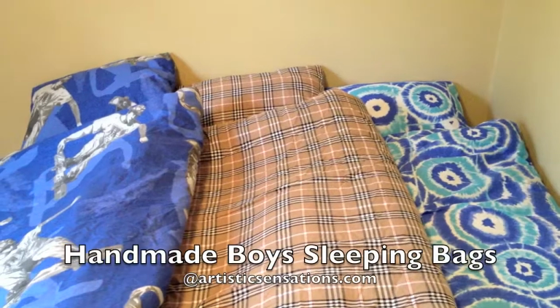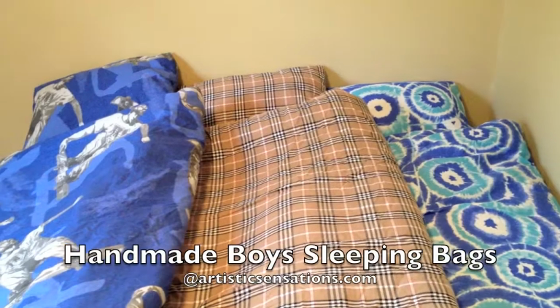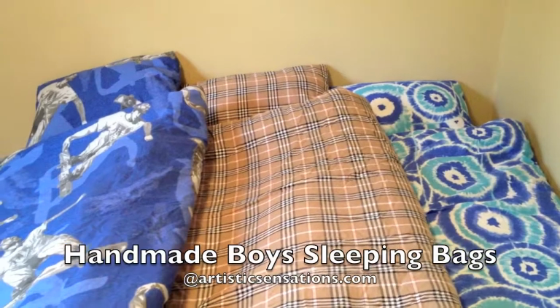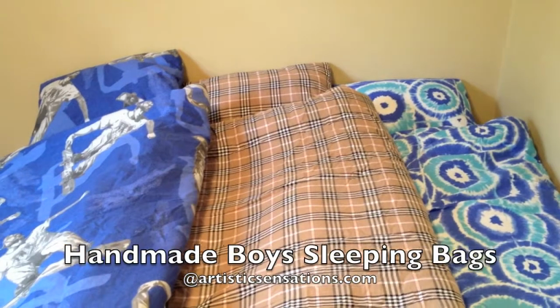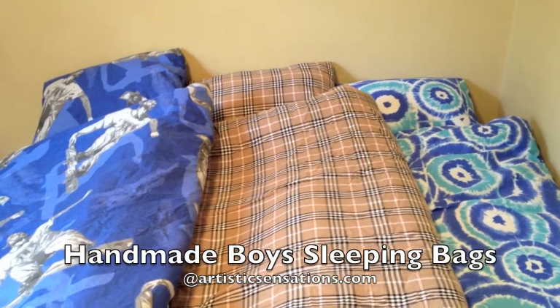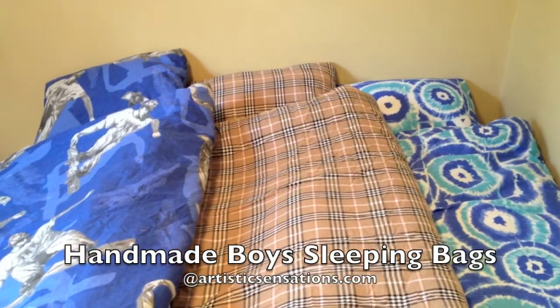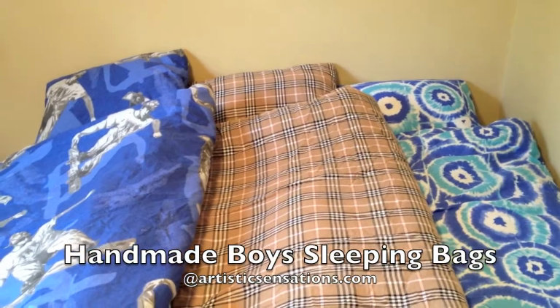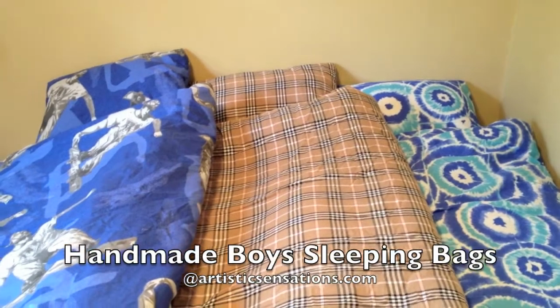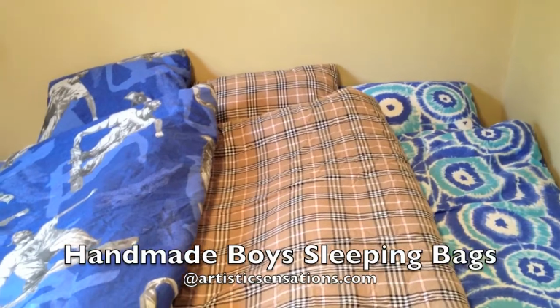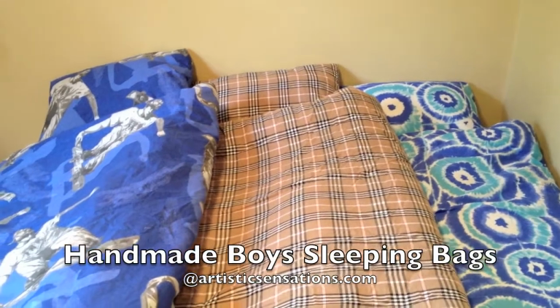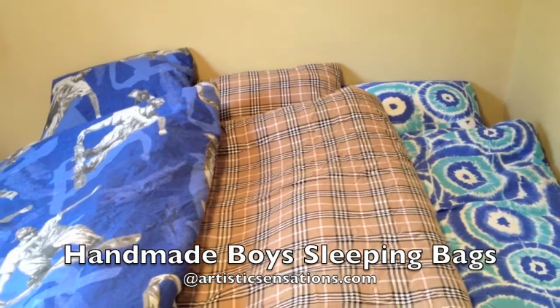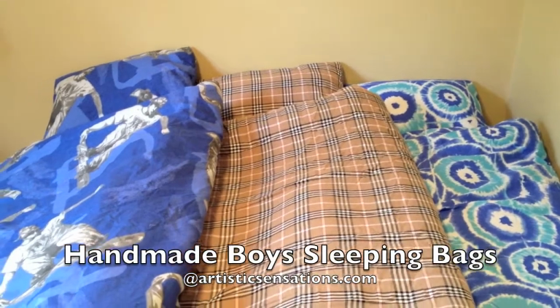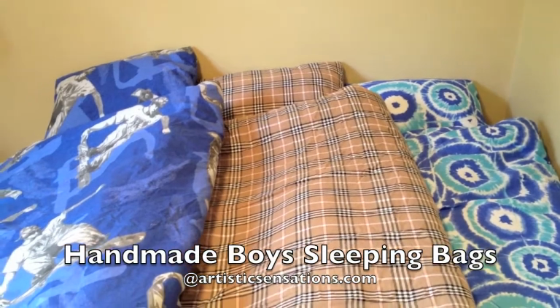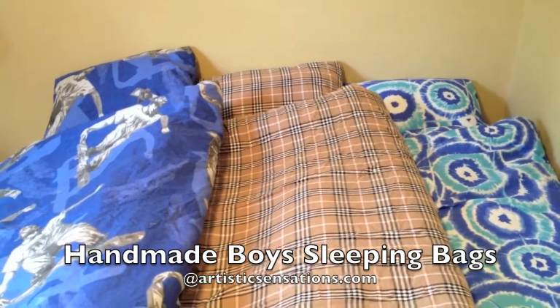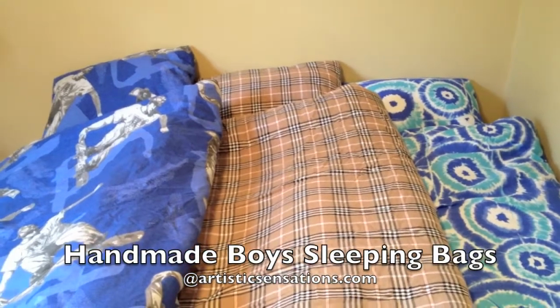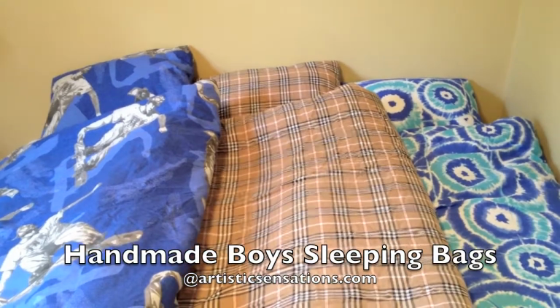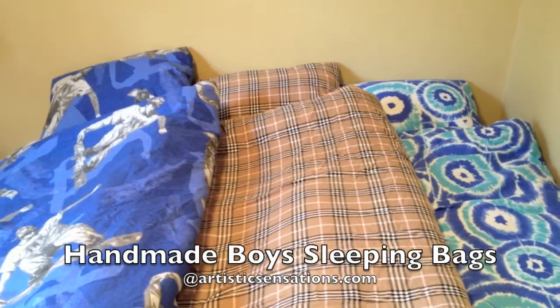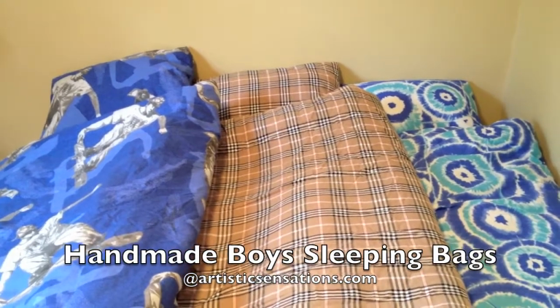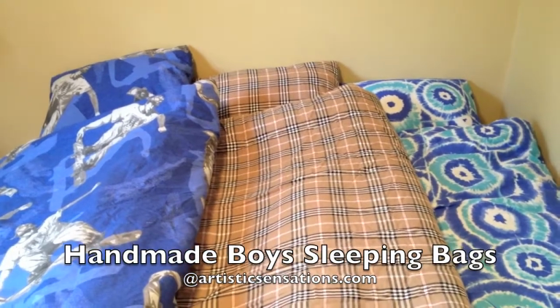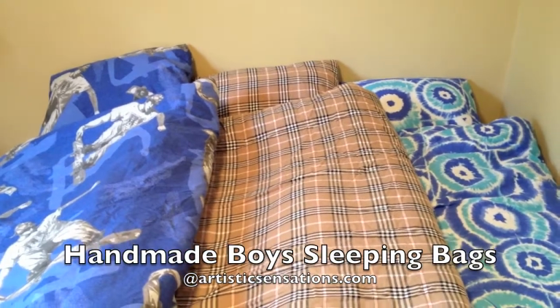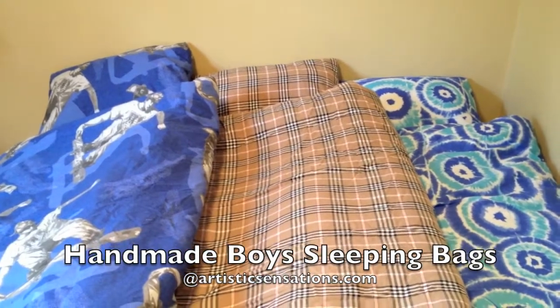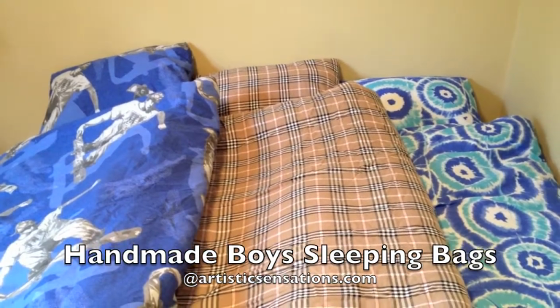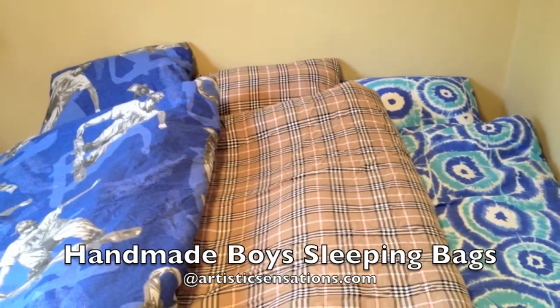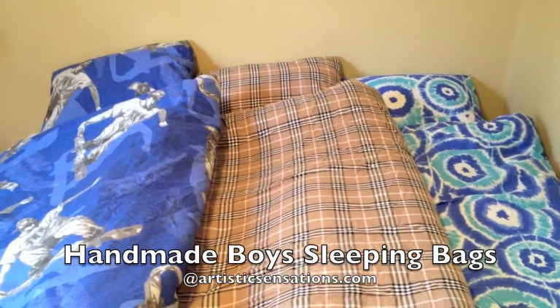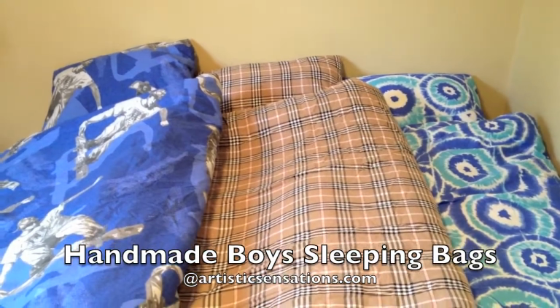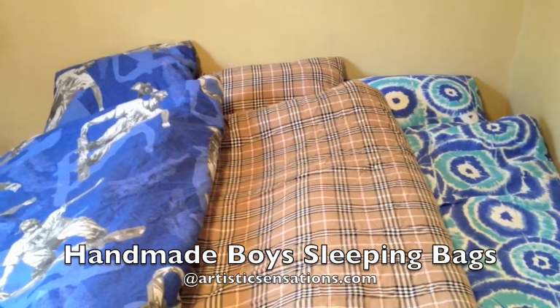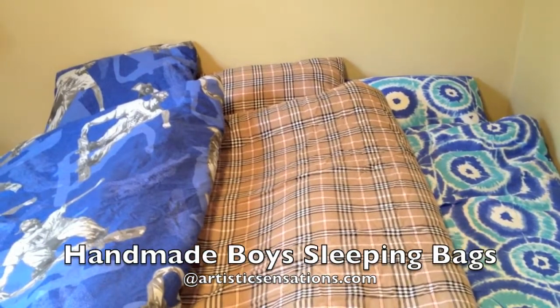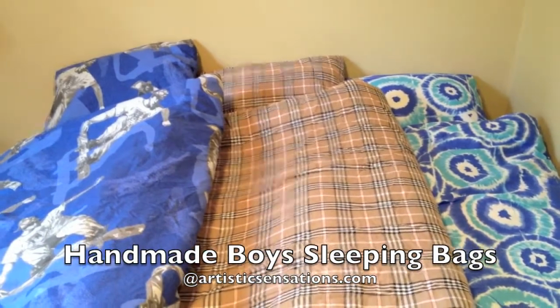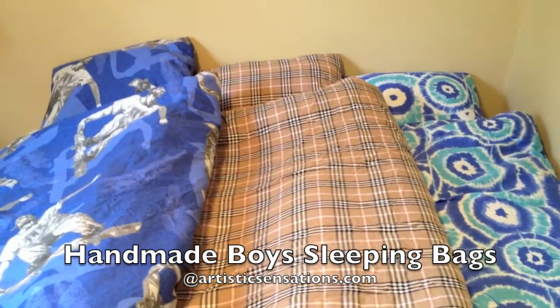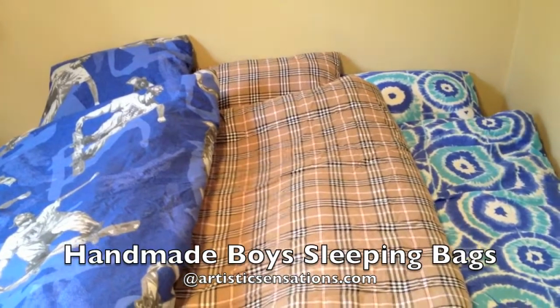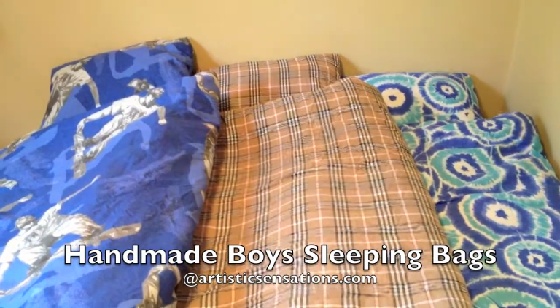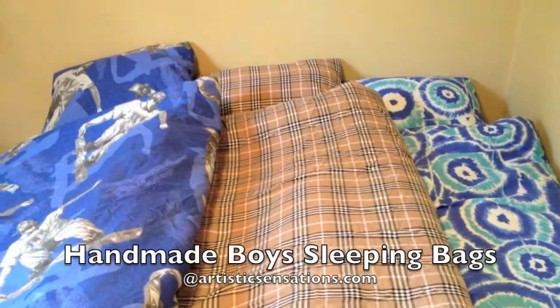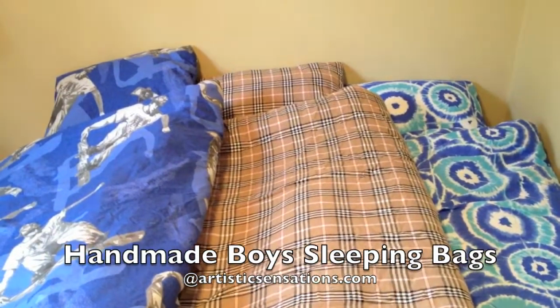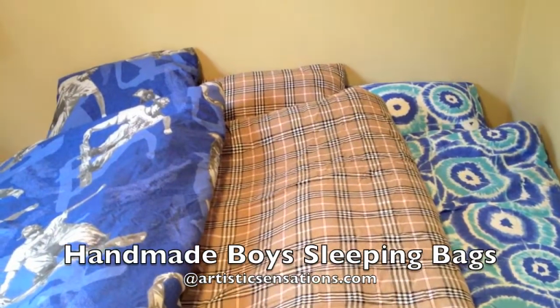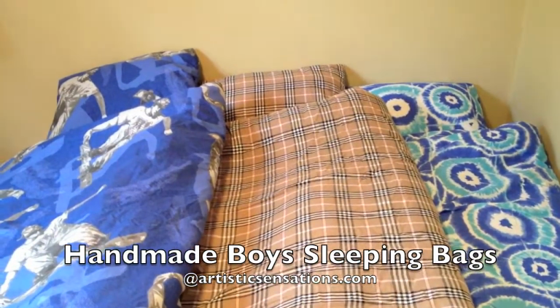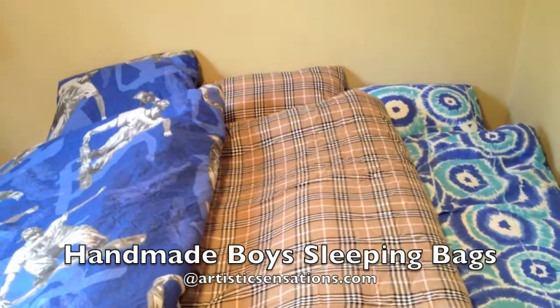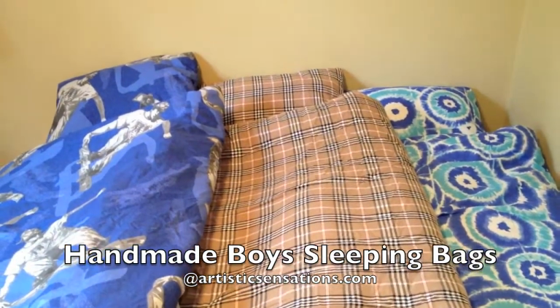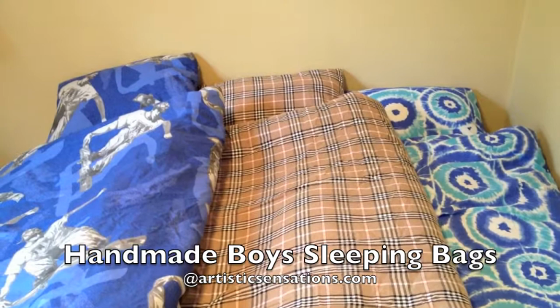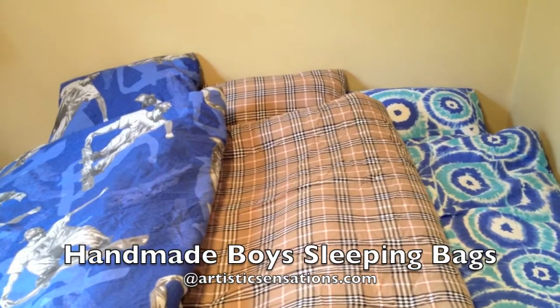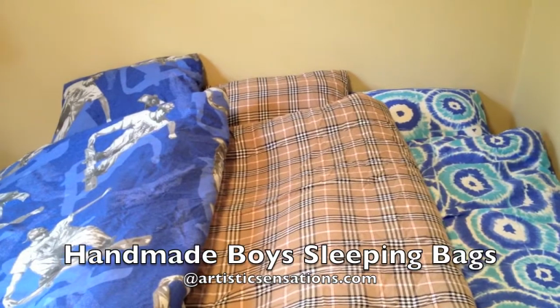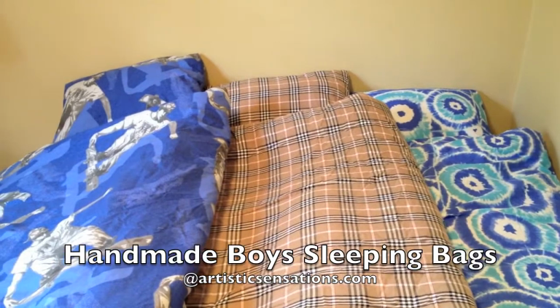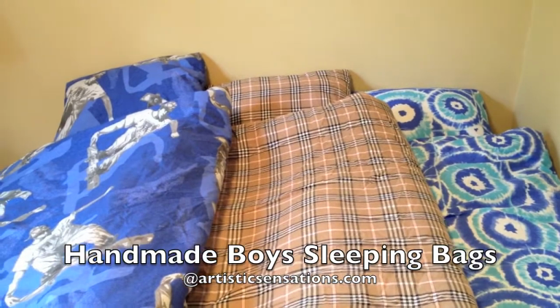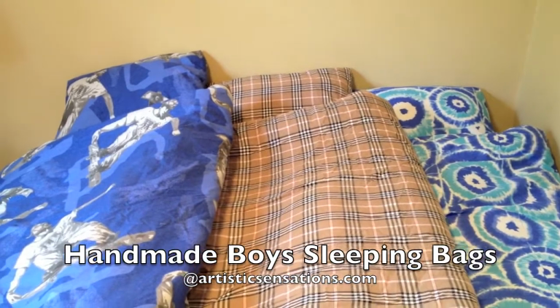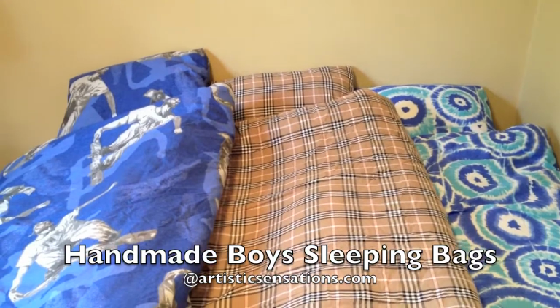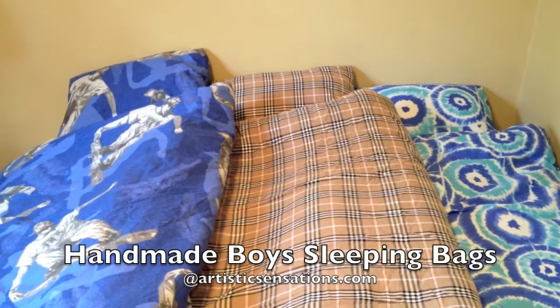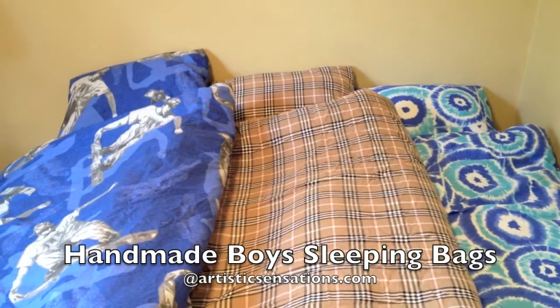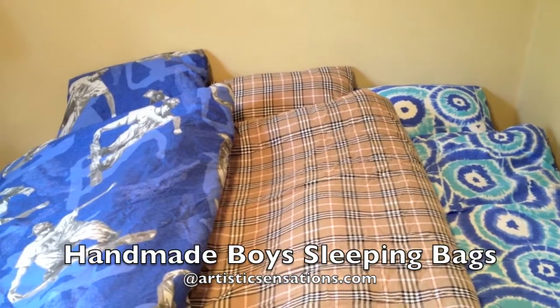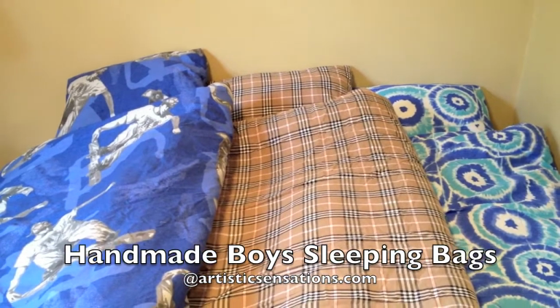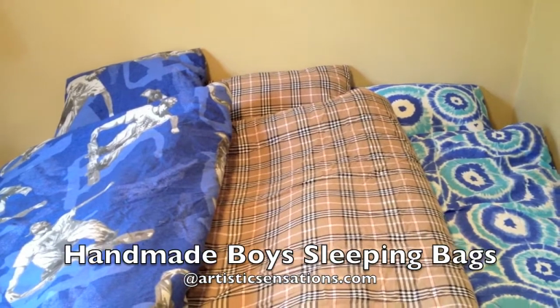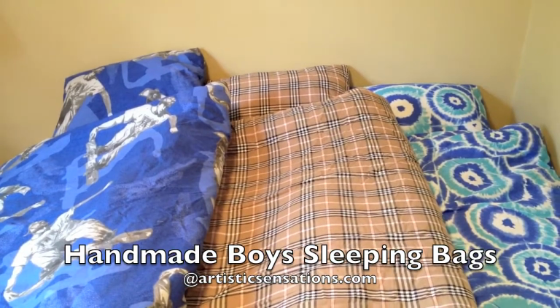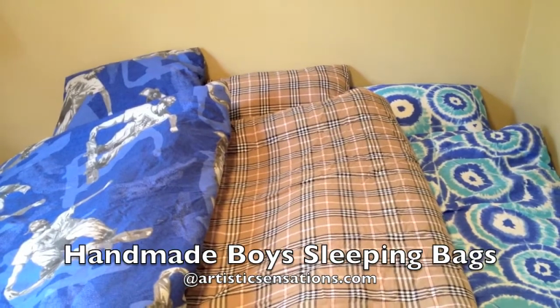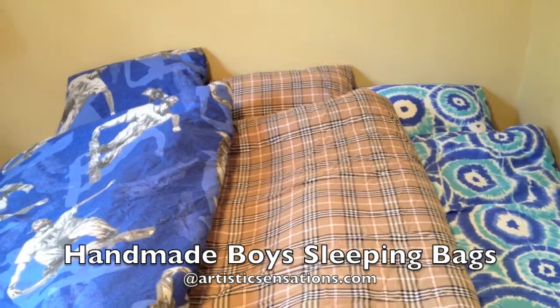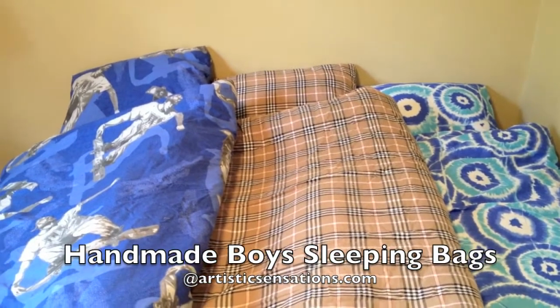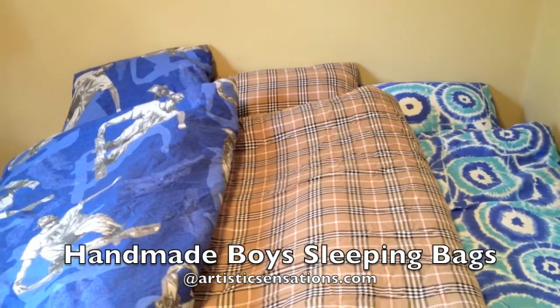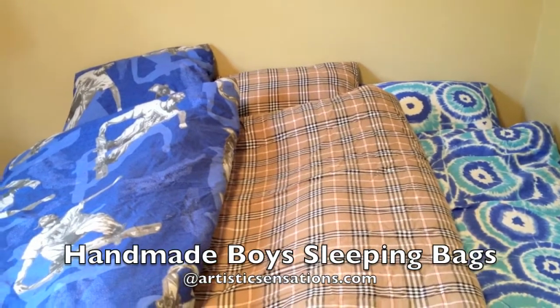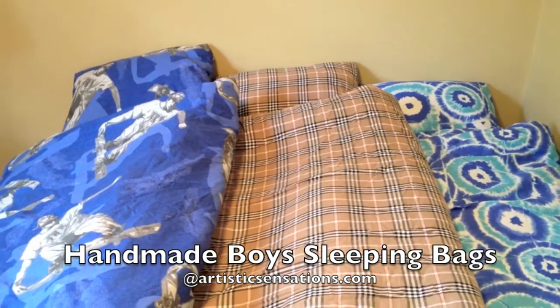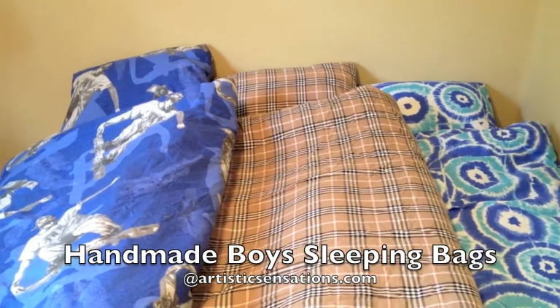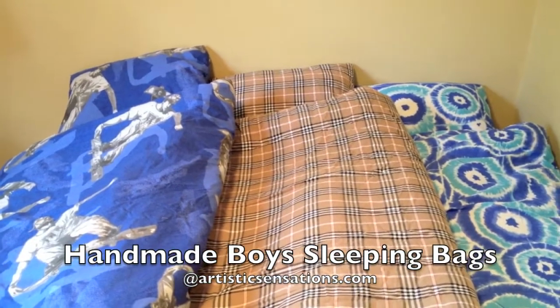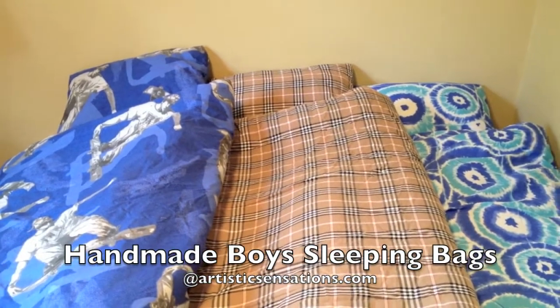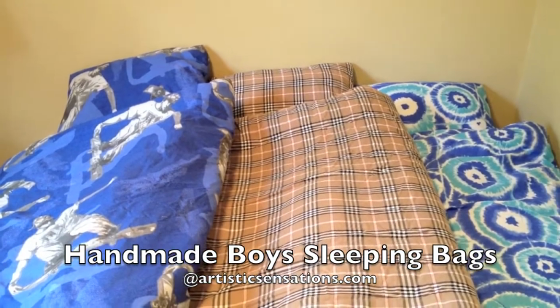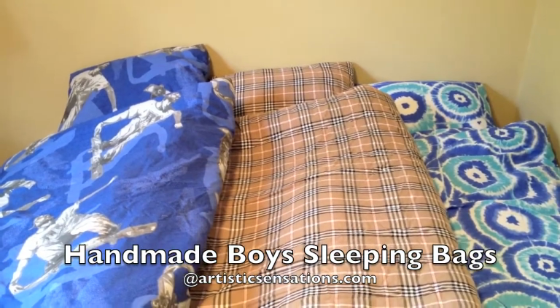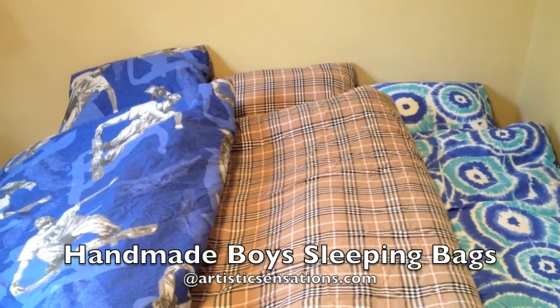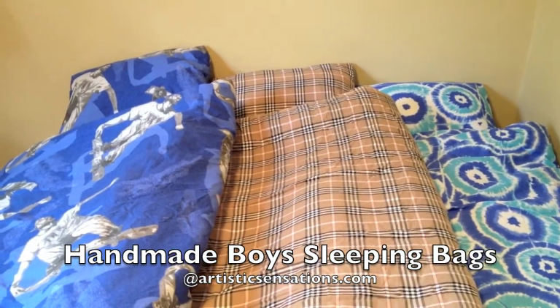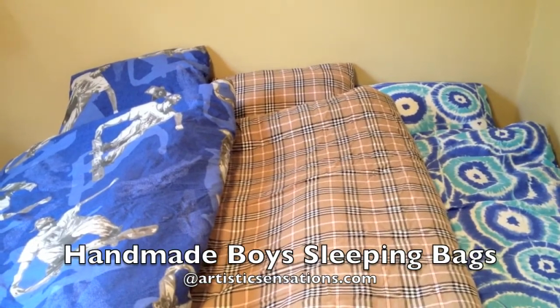ArtisticSensations.com has teamed up with California Kids to launch a new line of sleeping bags, and these are the boys' designs.